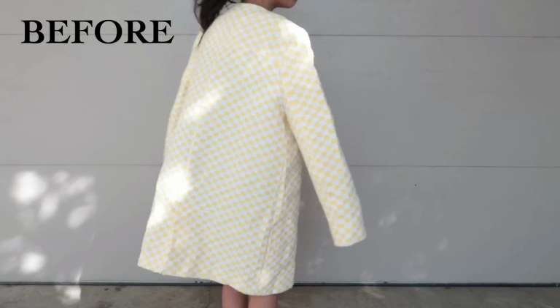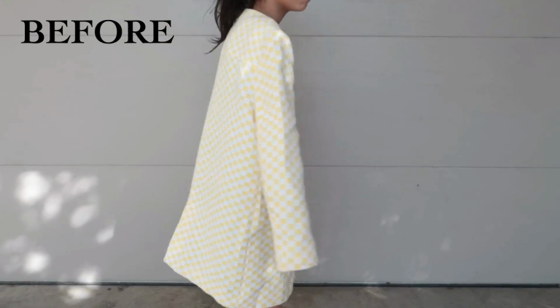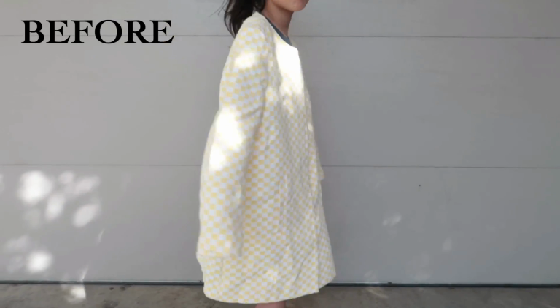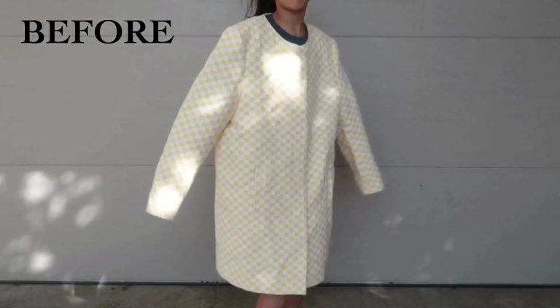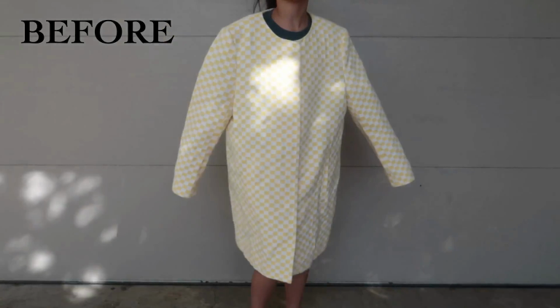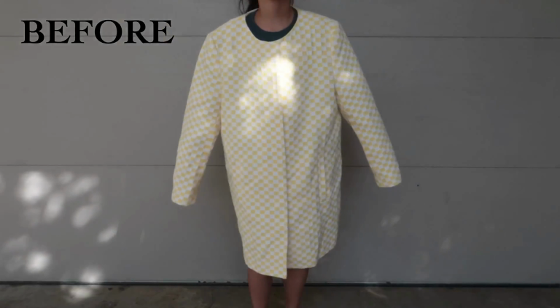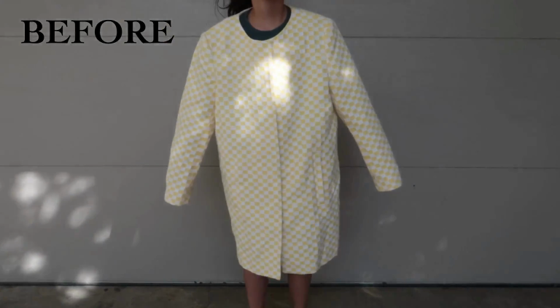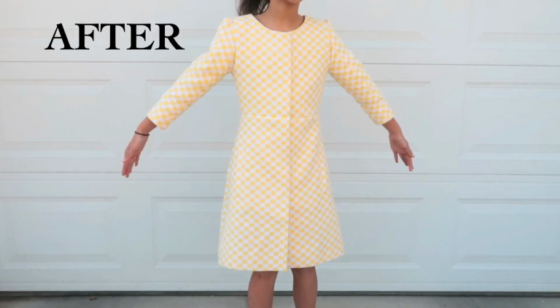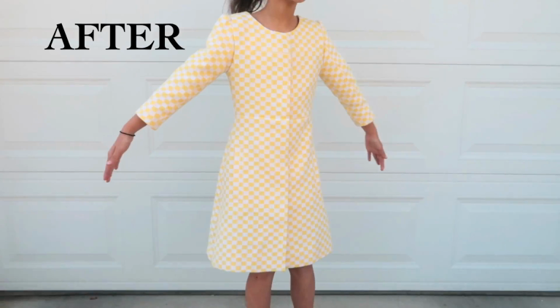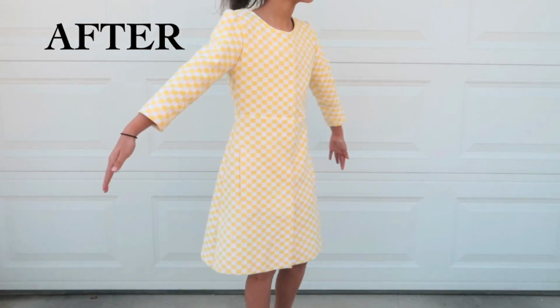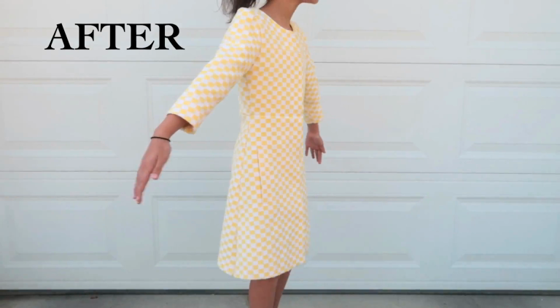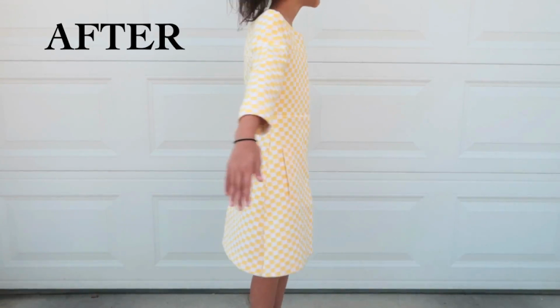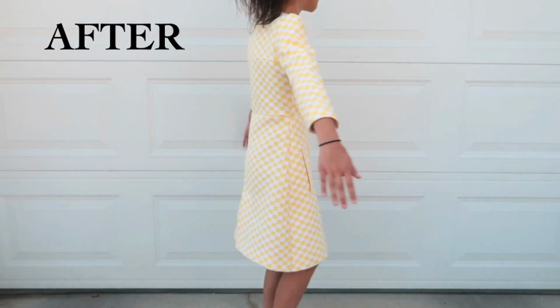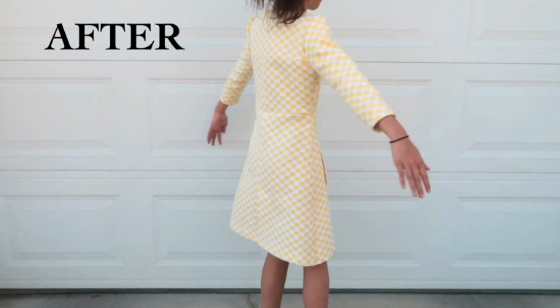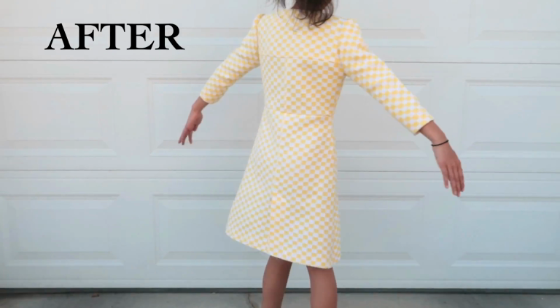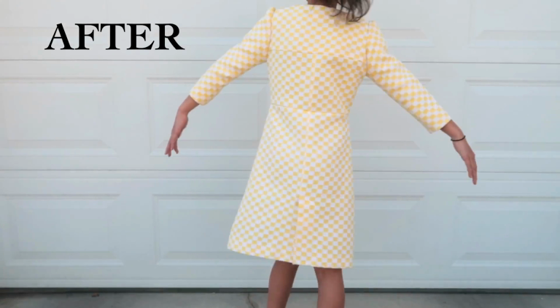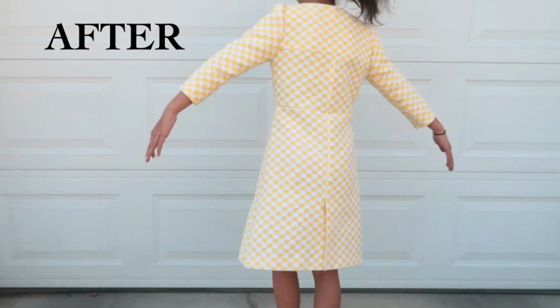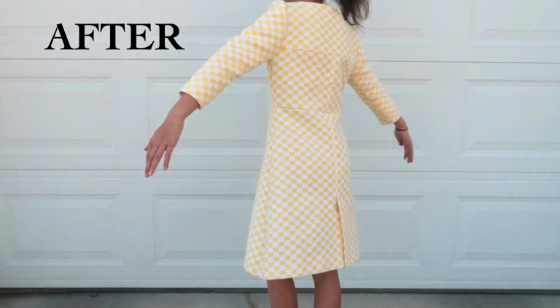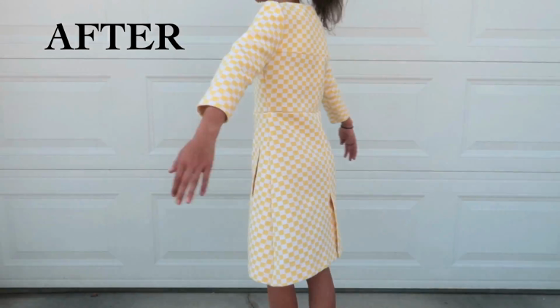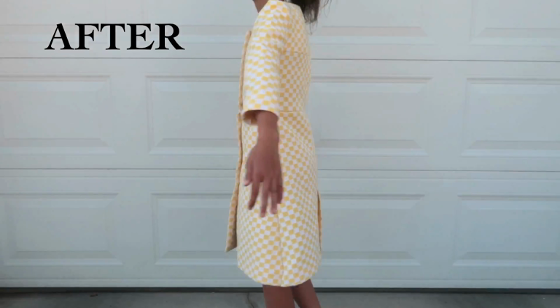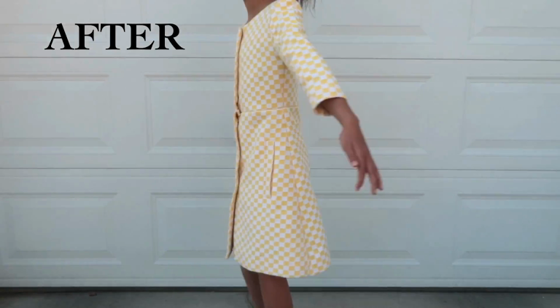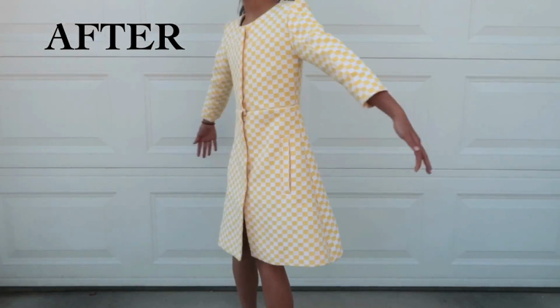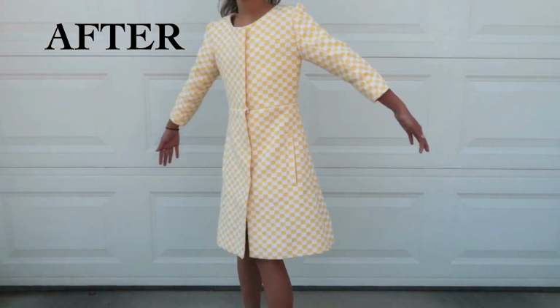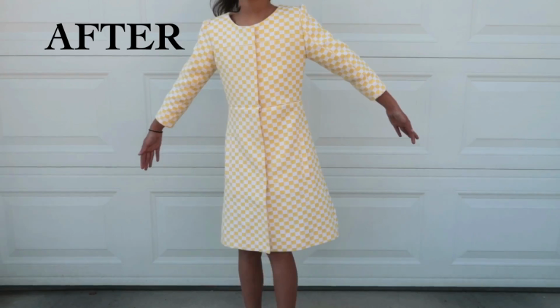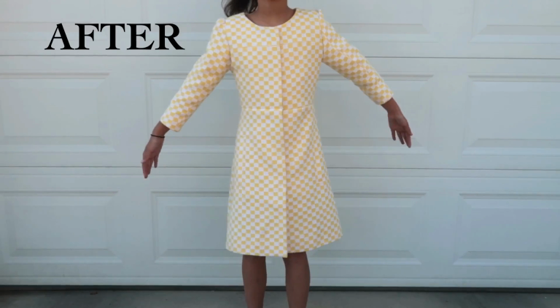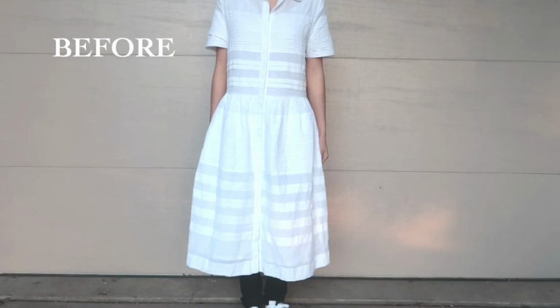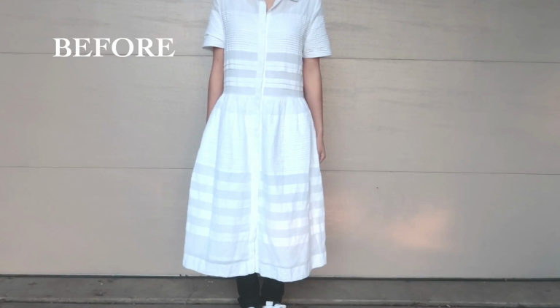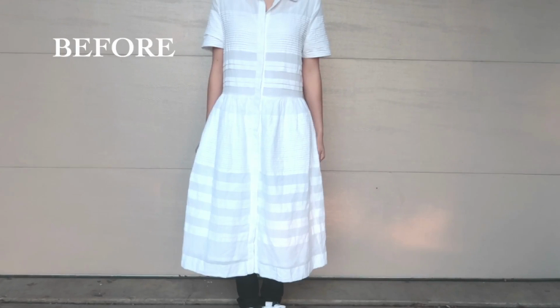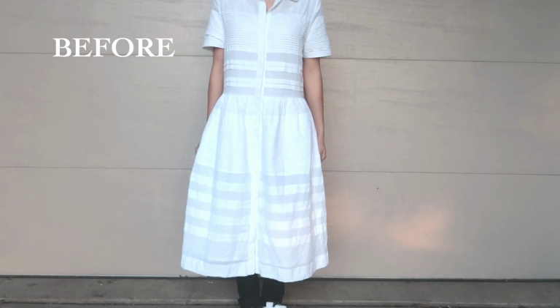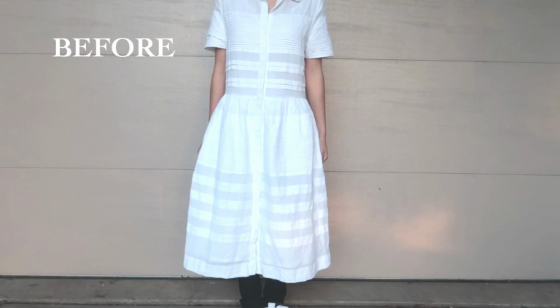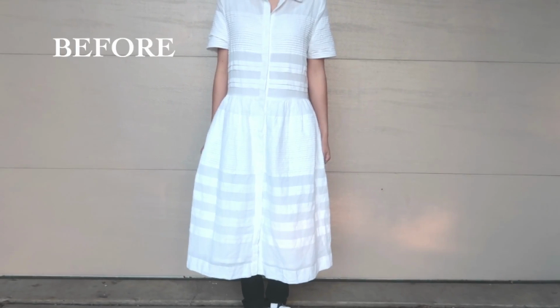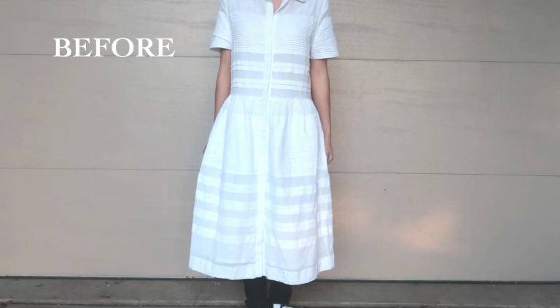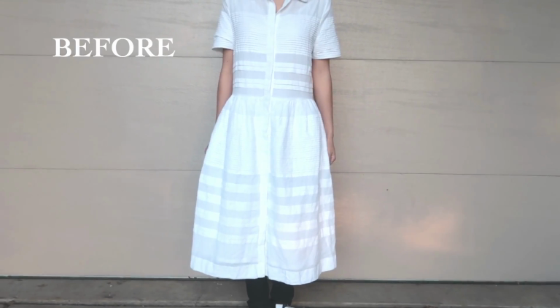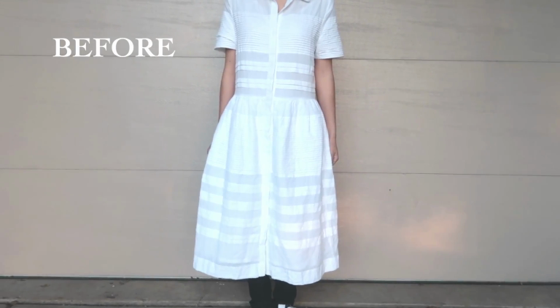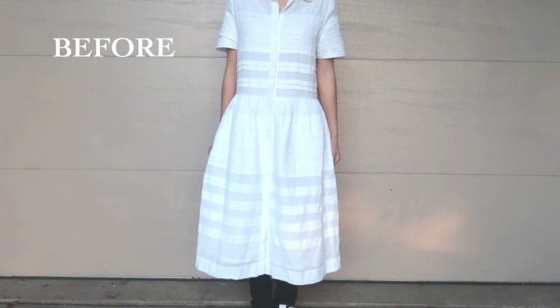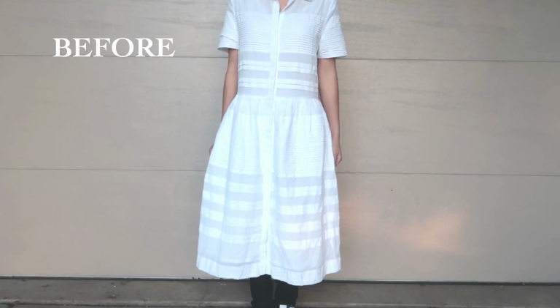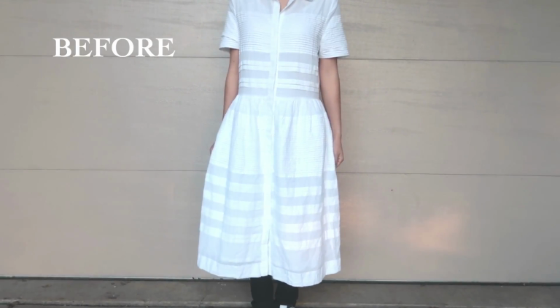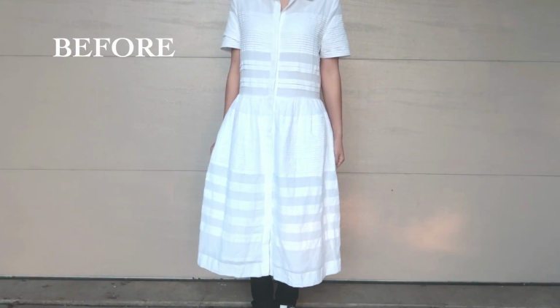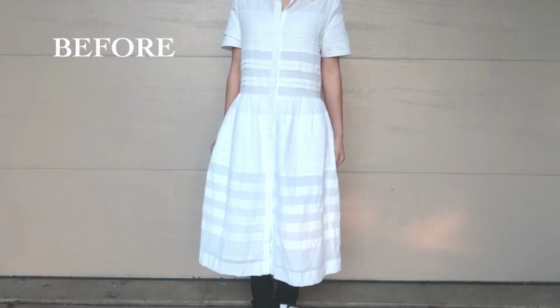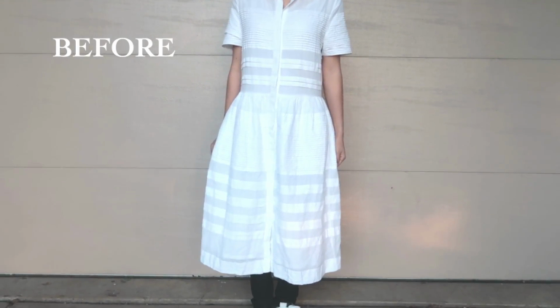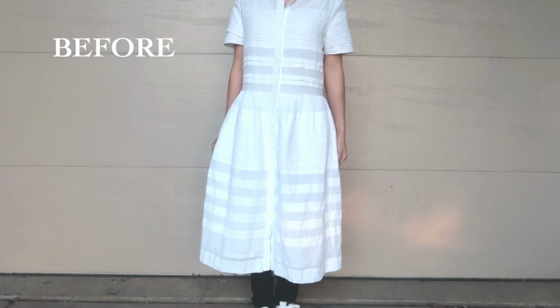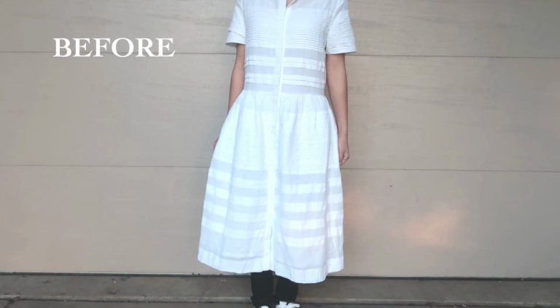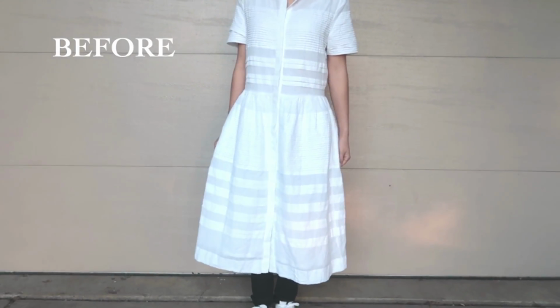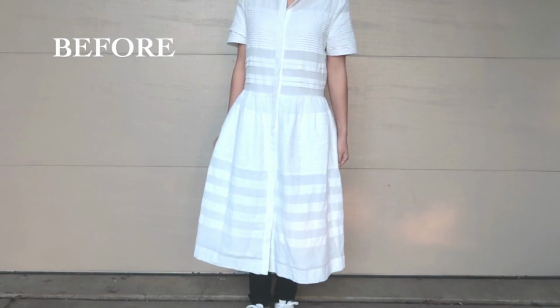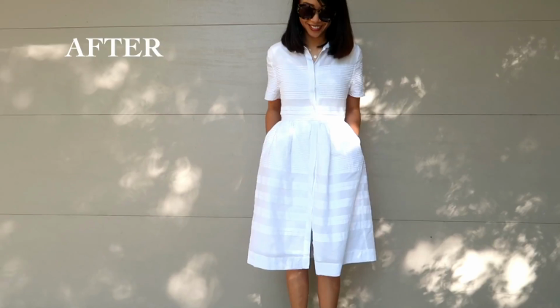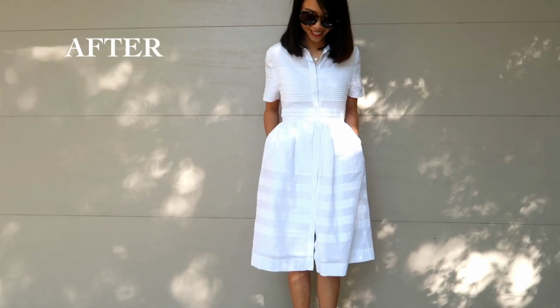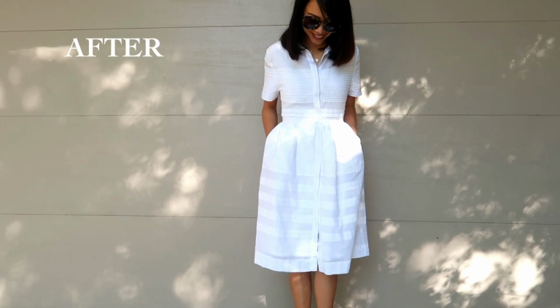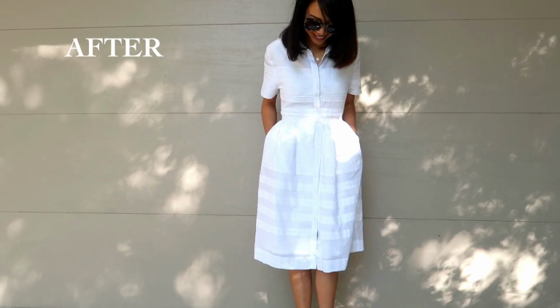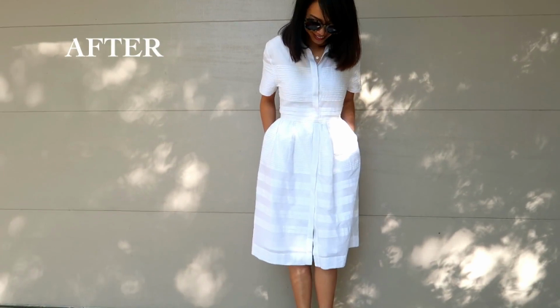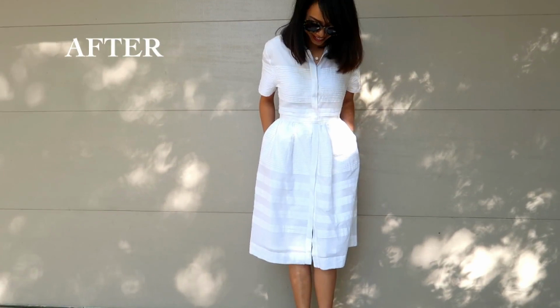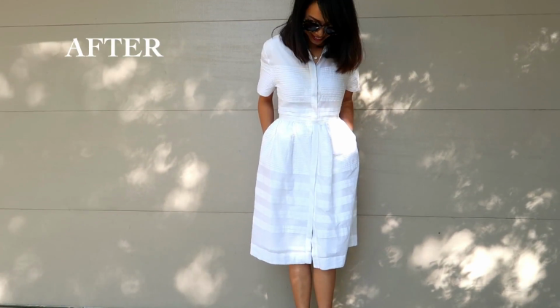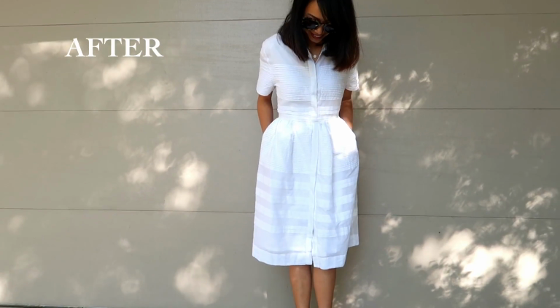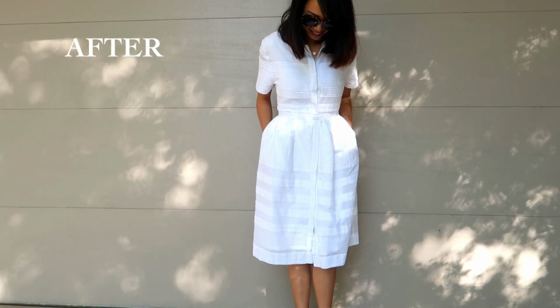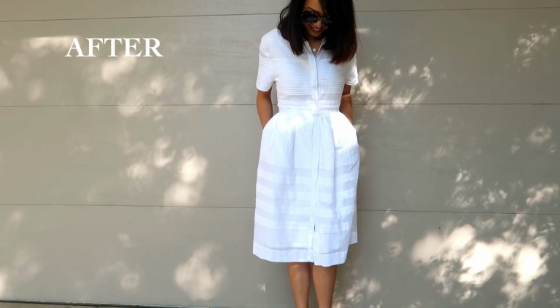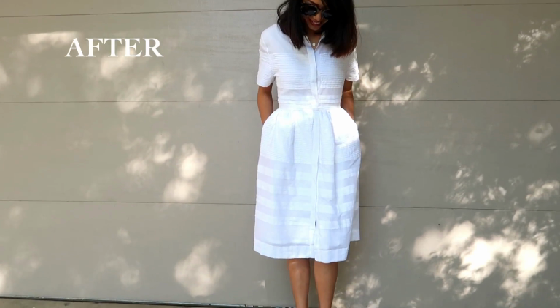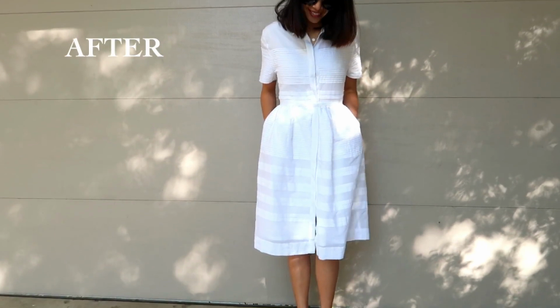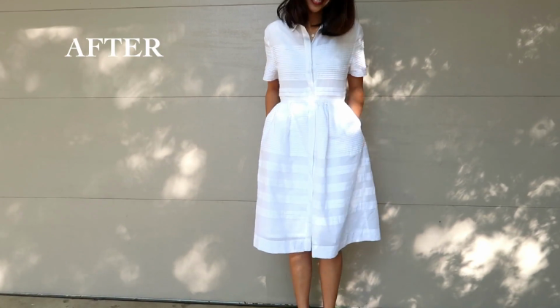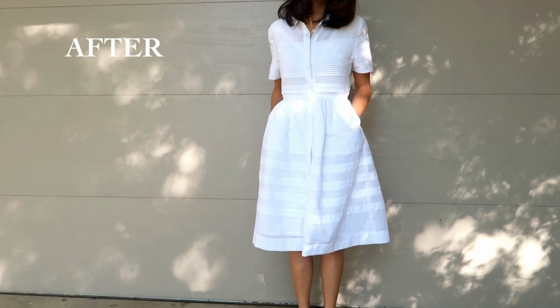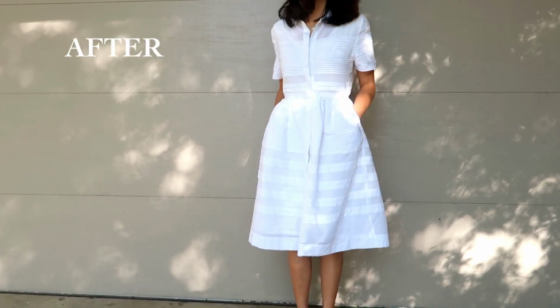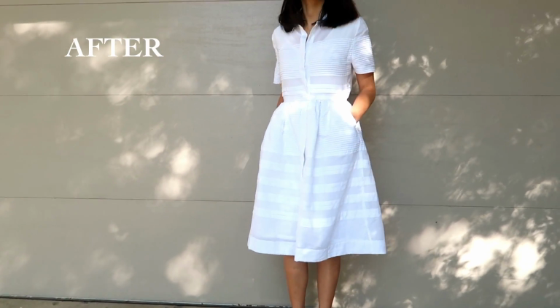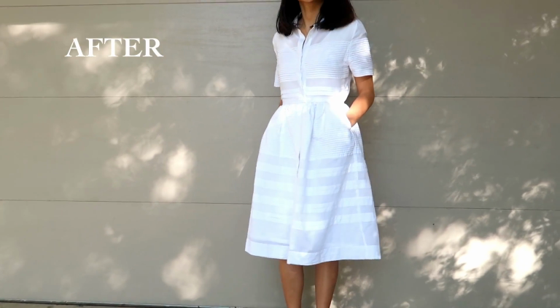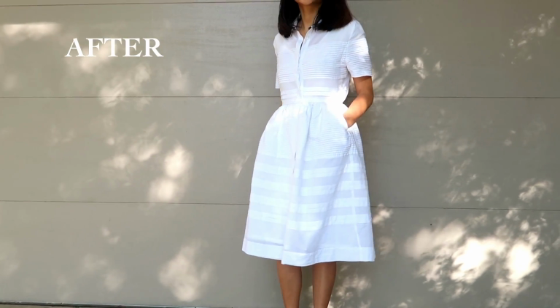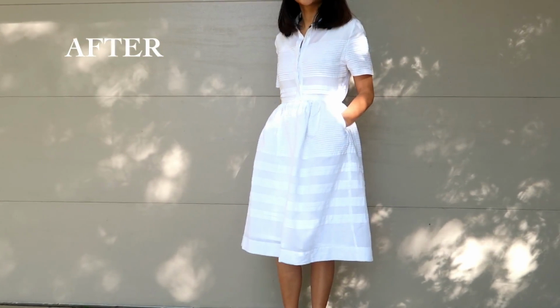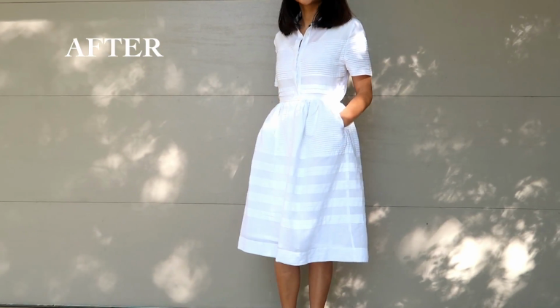The waistline of the dress is somewhat at an awkward level and the size is a tad big, so I'll be raising the waistline and making the fit more fitting.